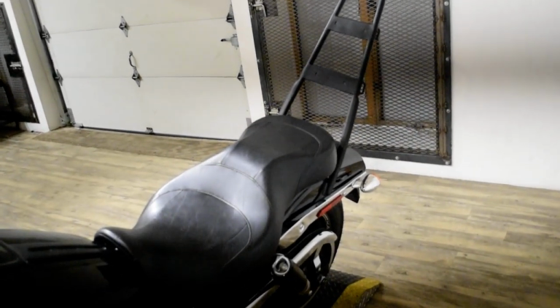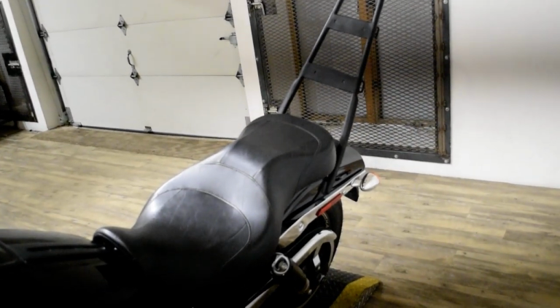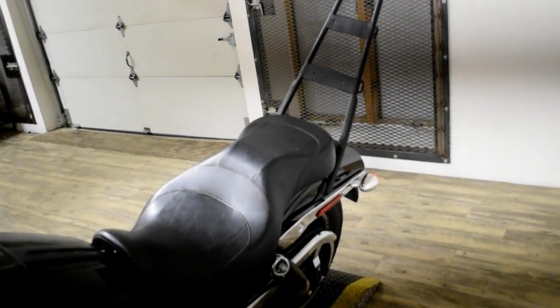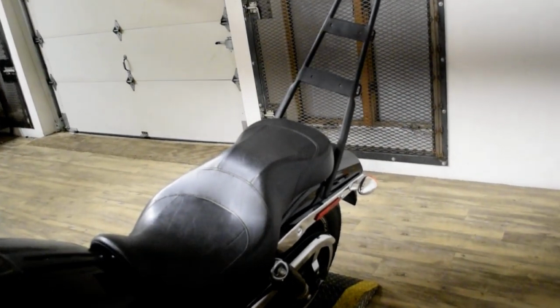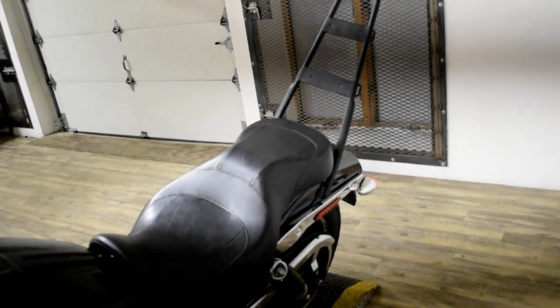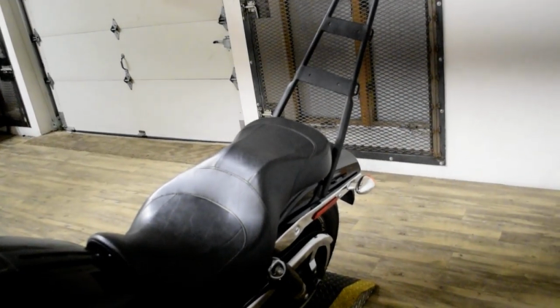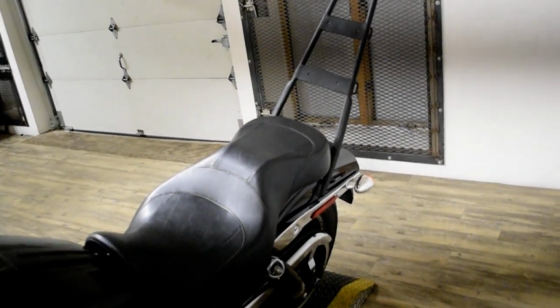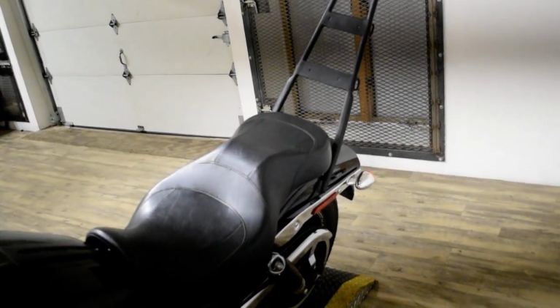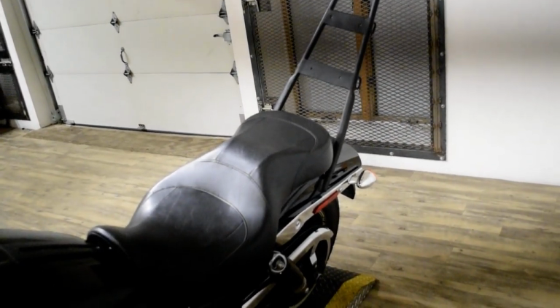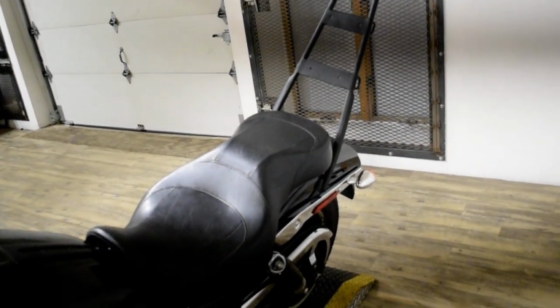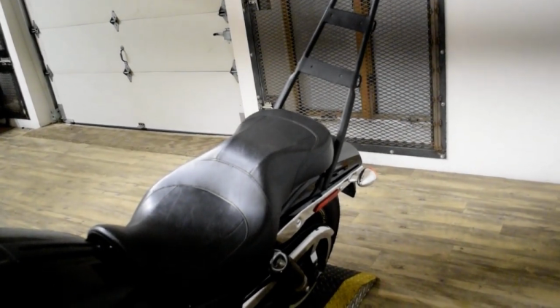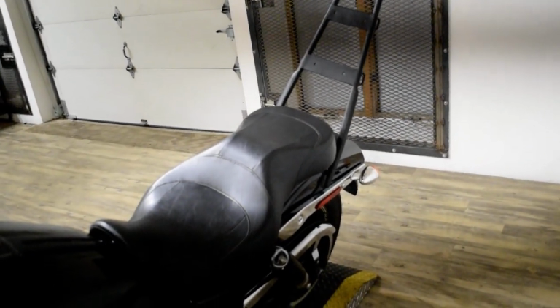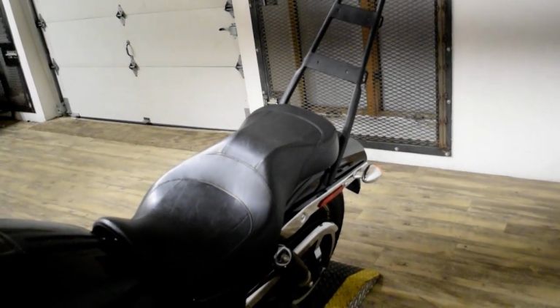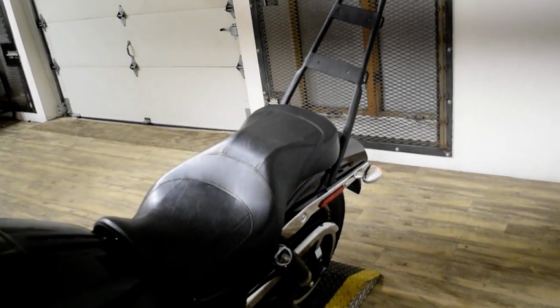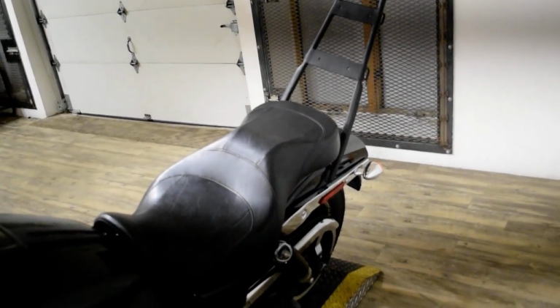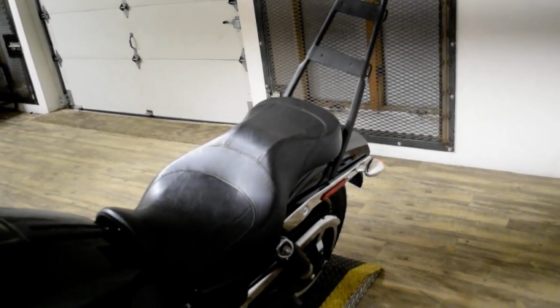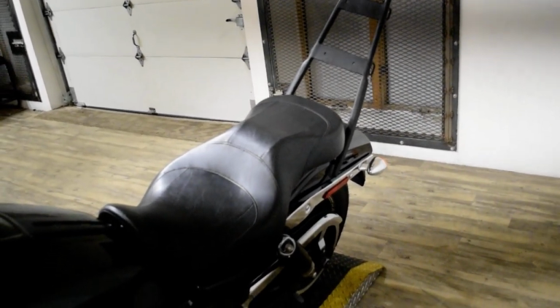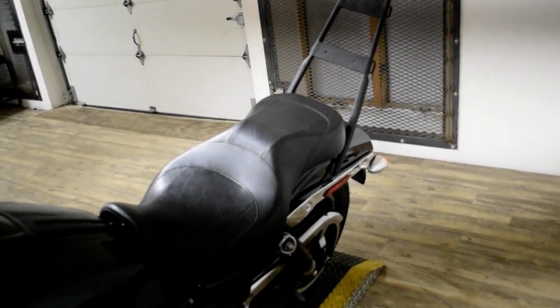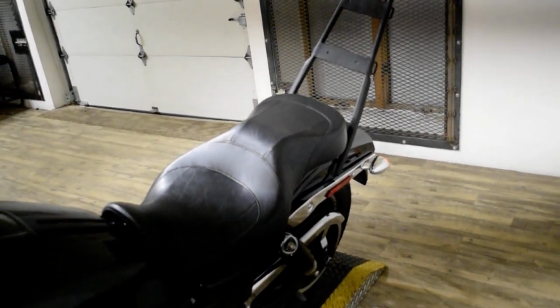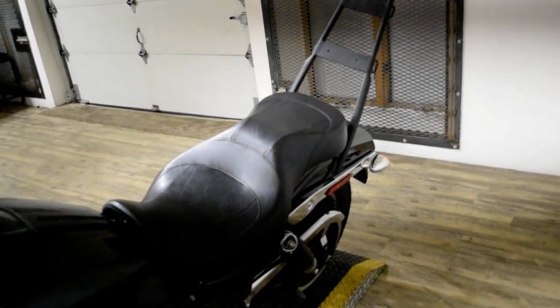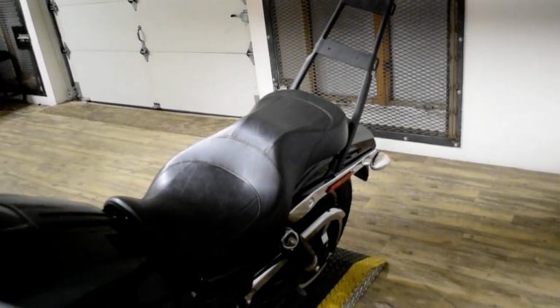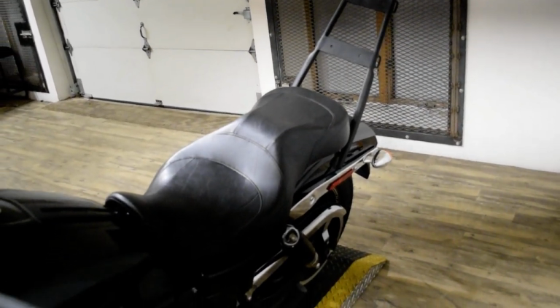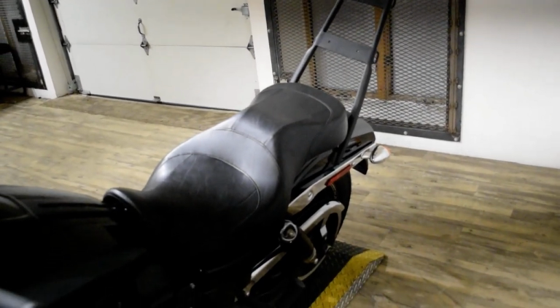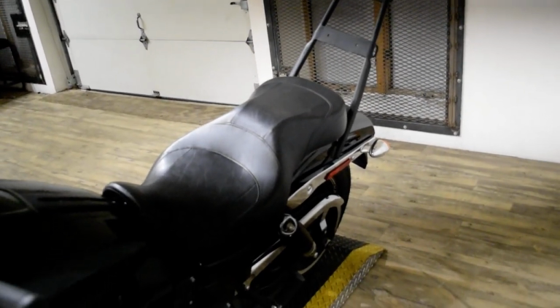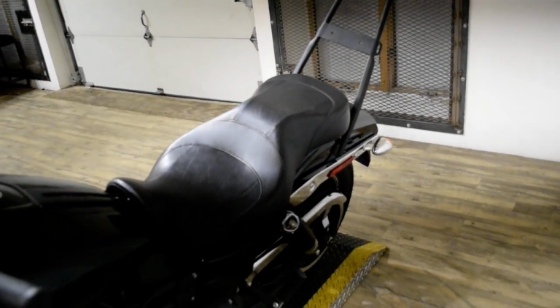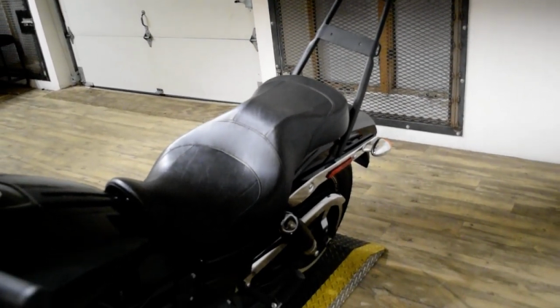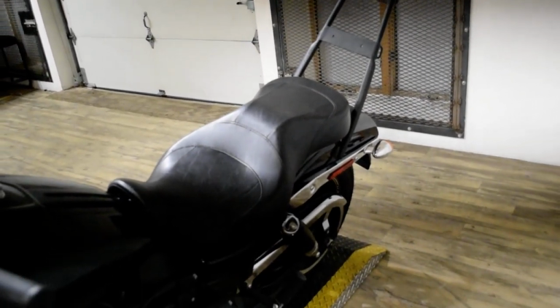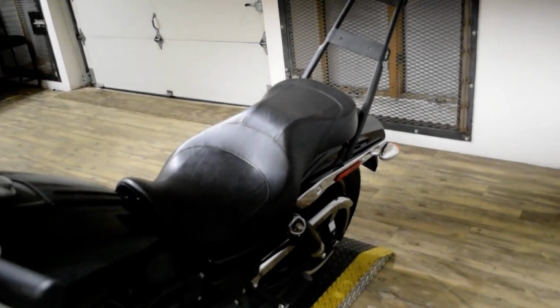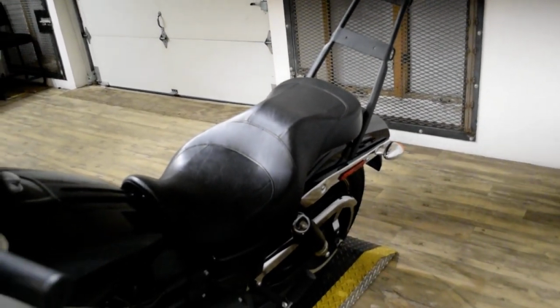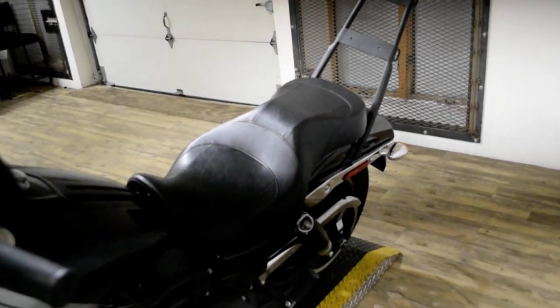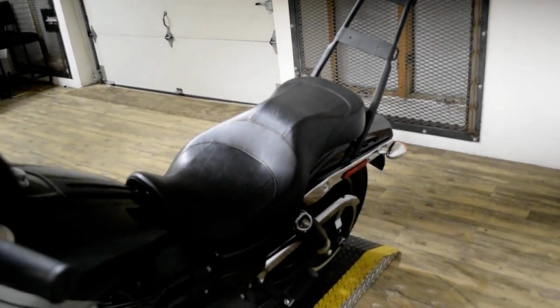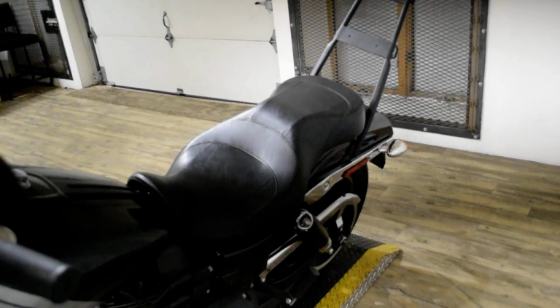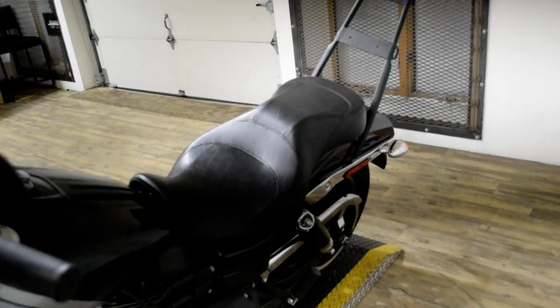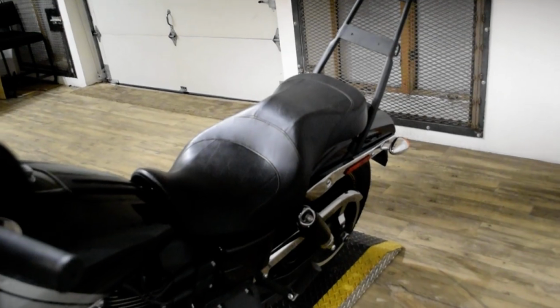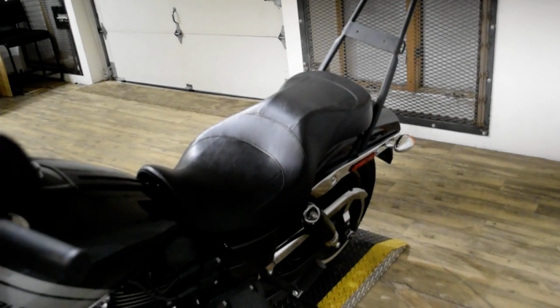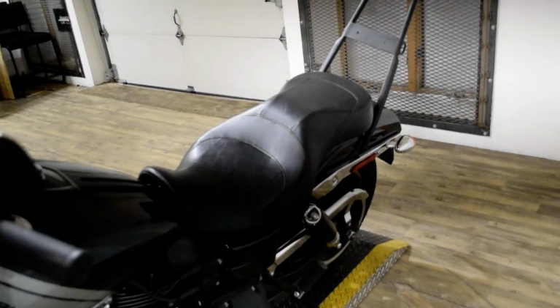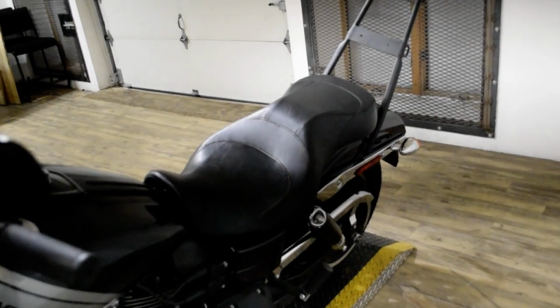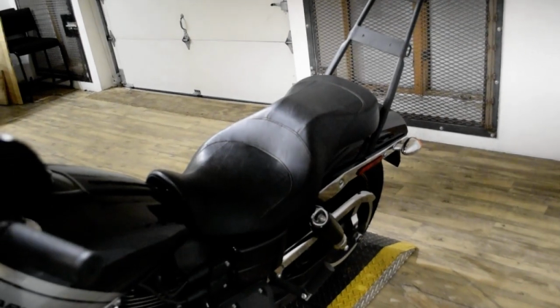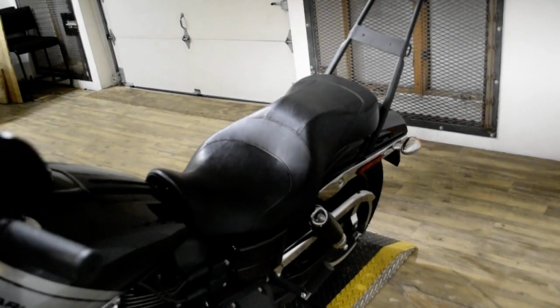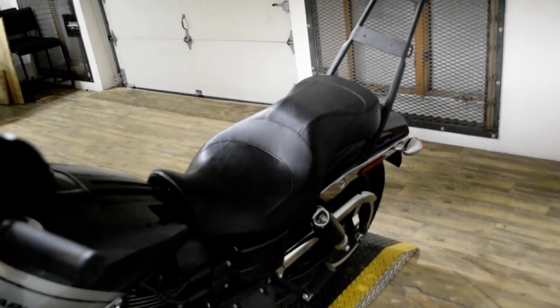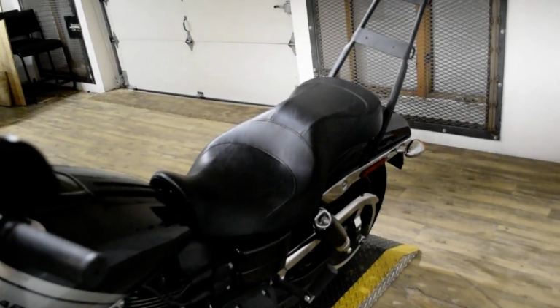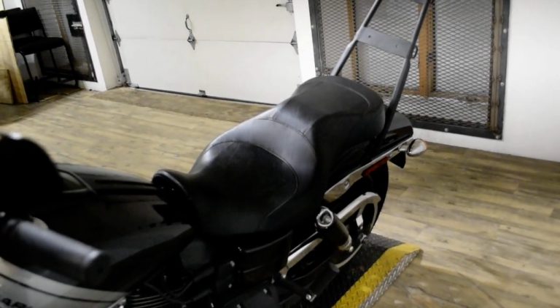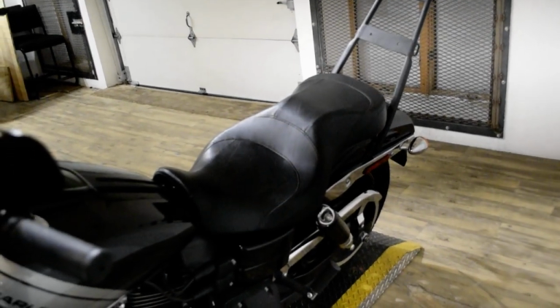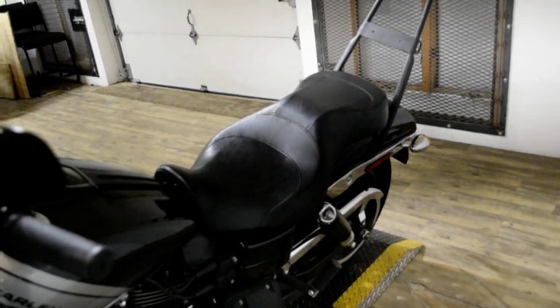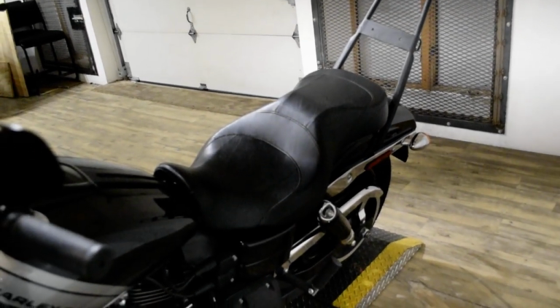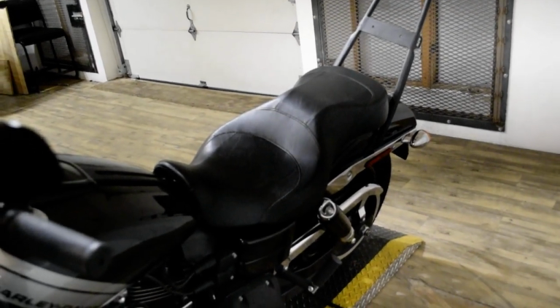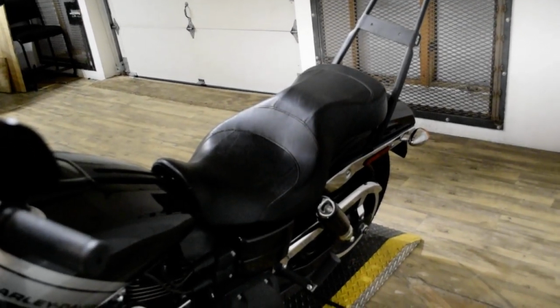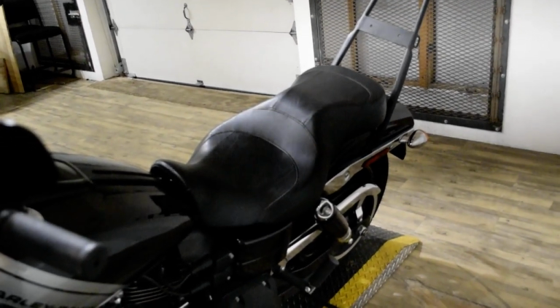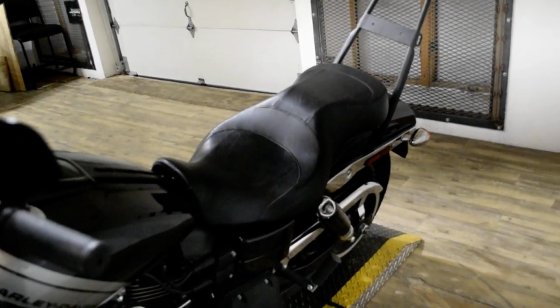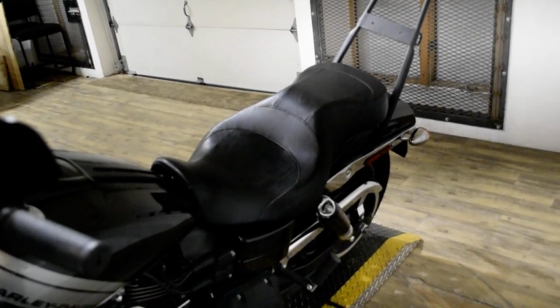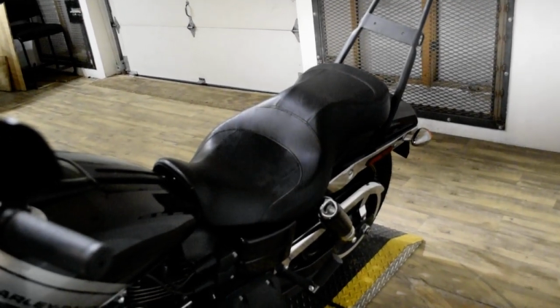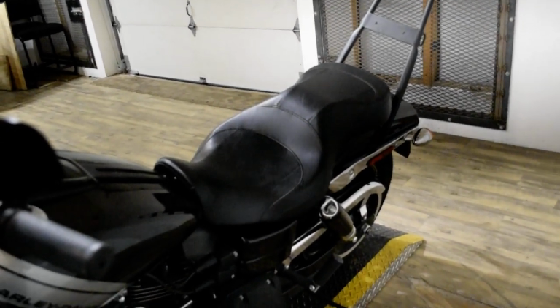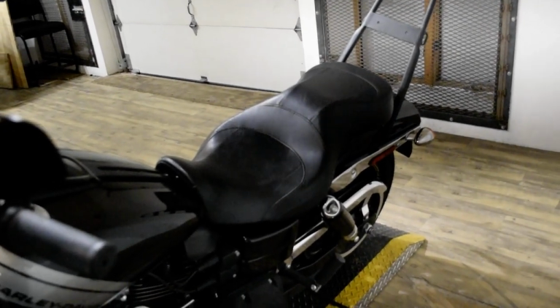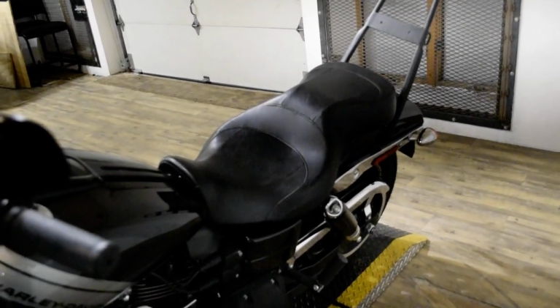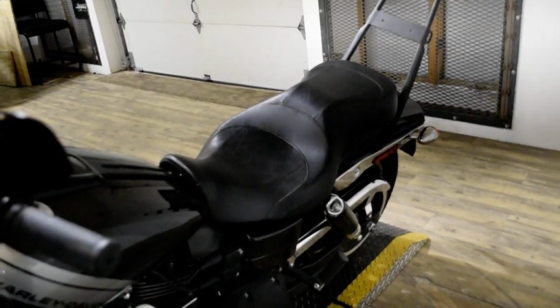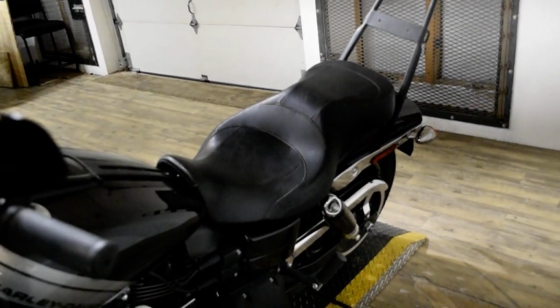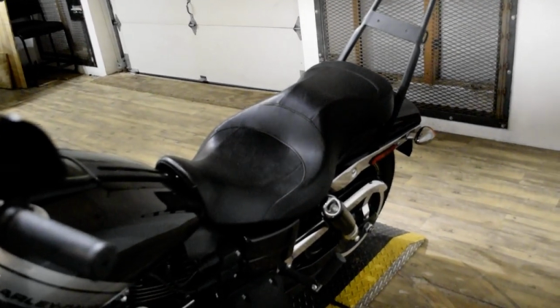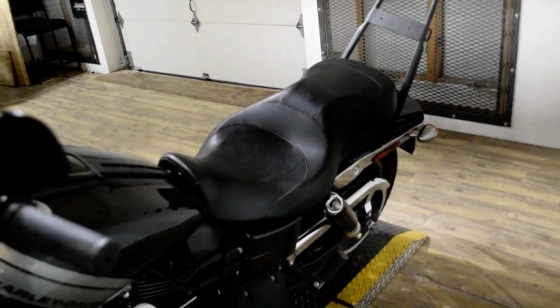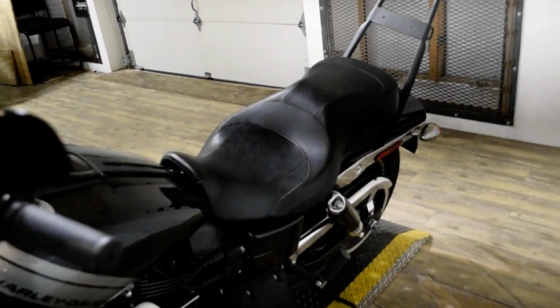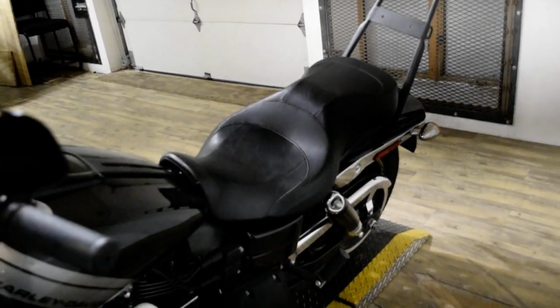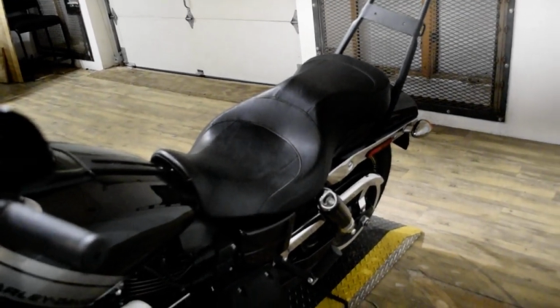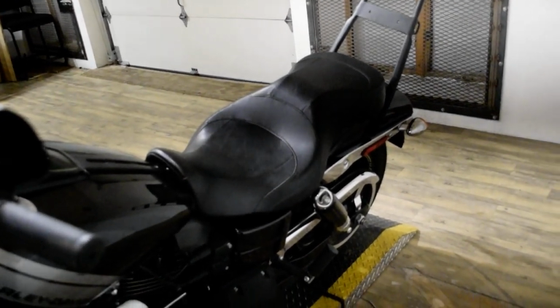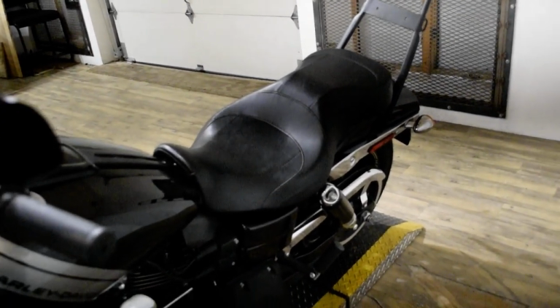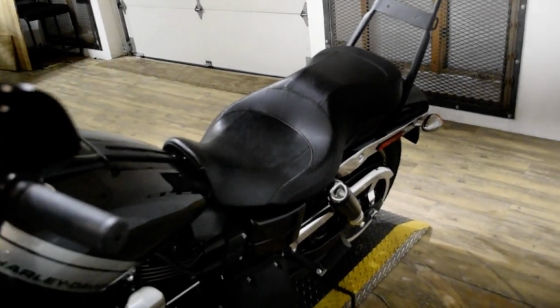This bike has been serviced and safety inspected and is ready for the road. It has an aftermarket air cleaner, Vance & Hines exhaust, and a Sissy Bar.